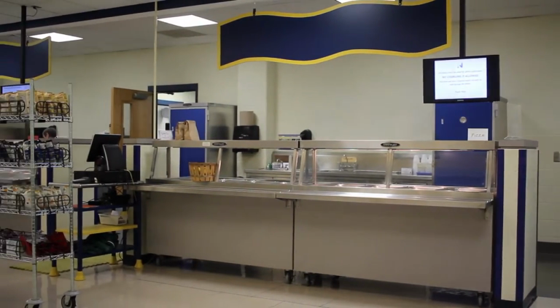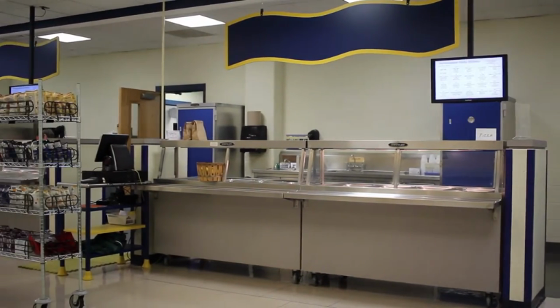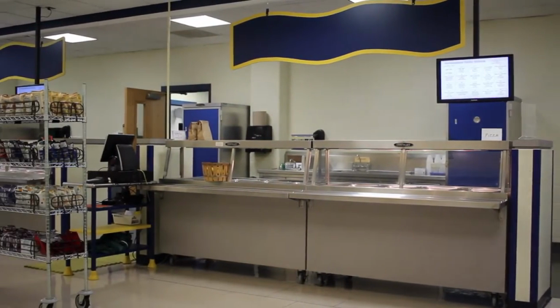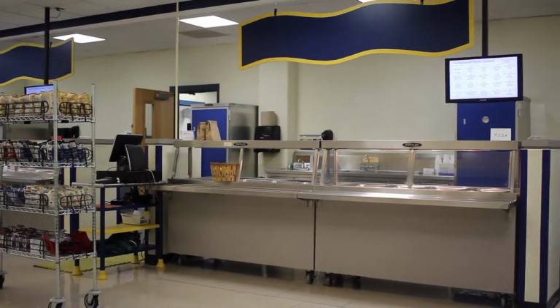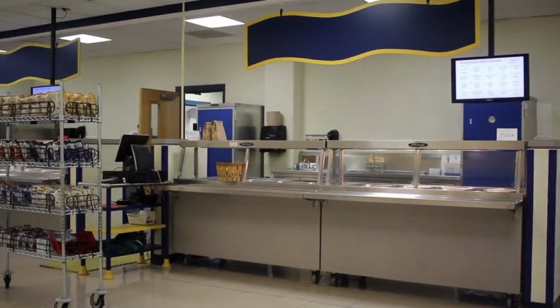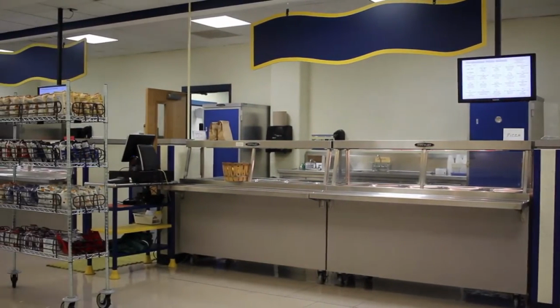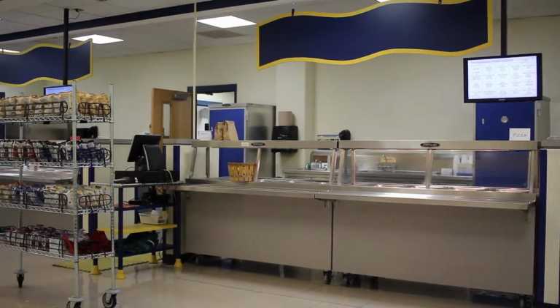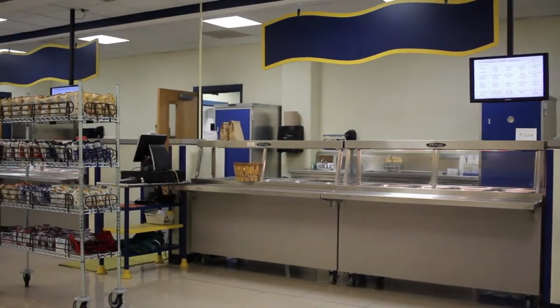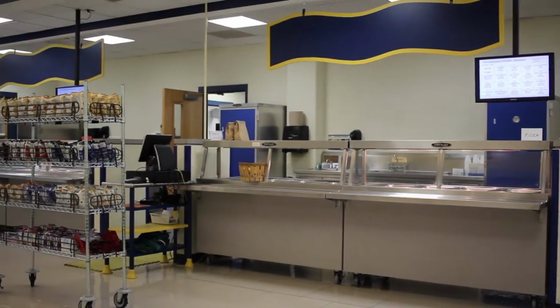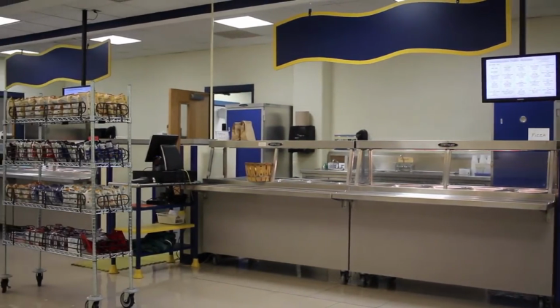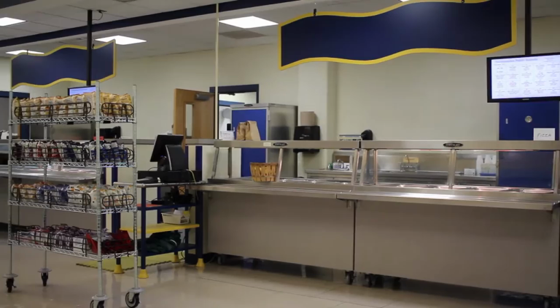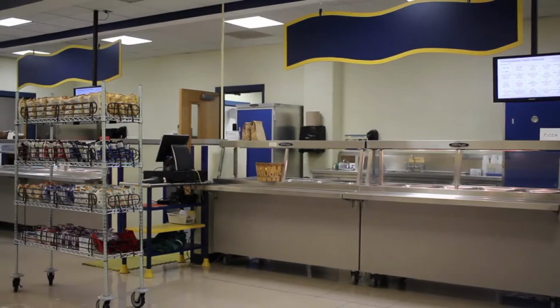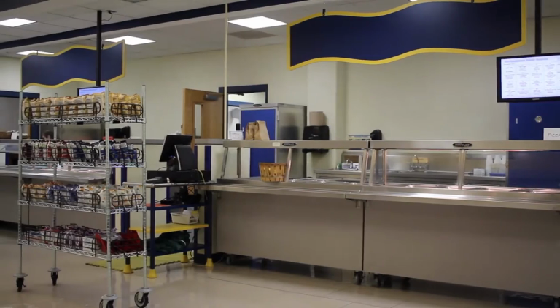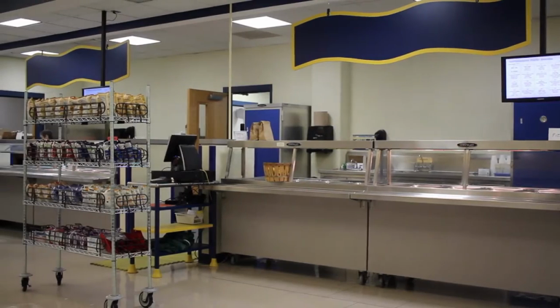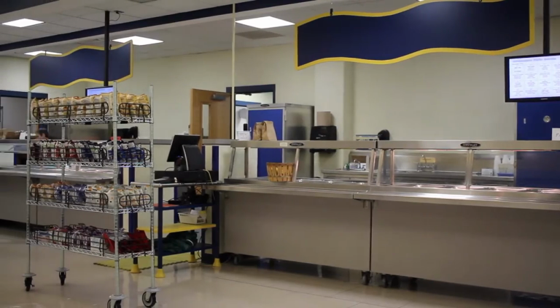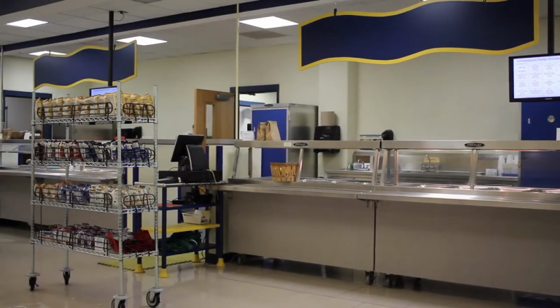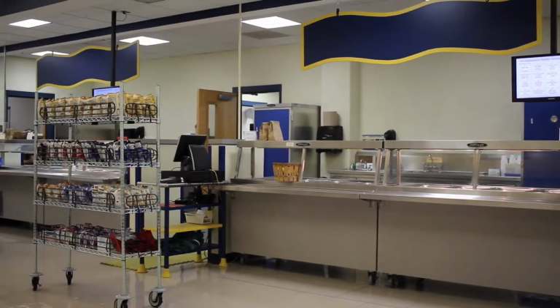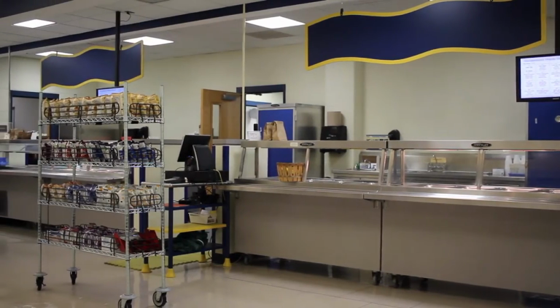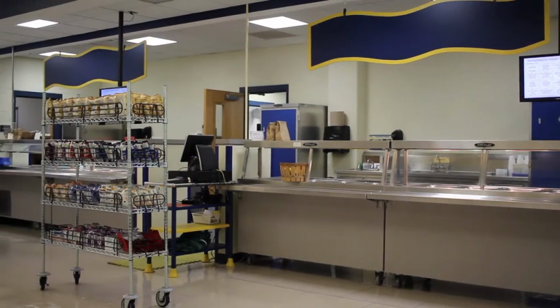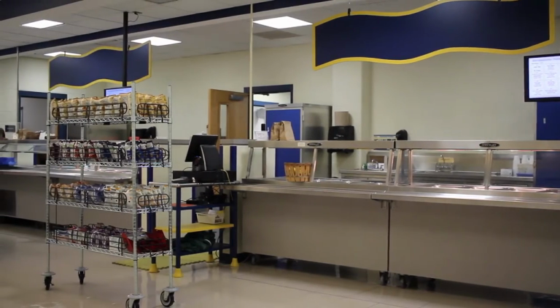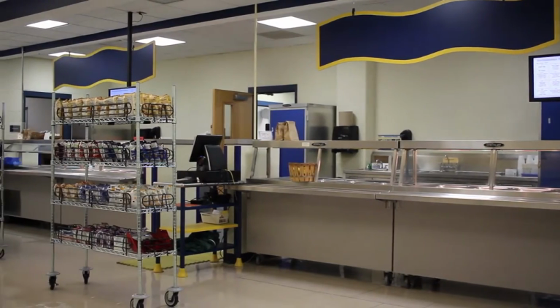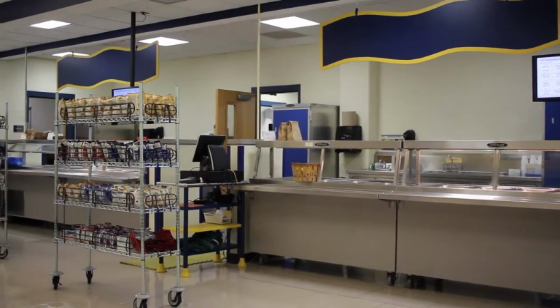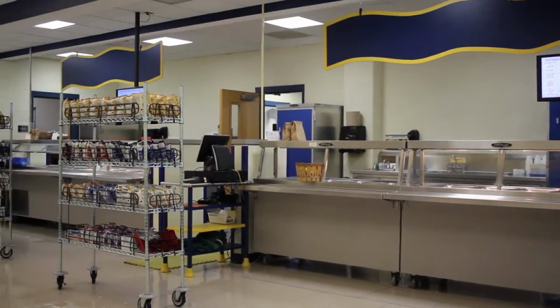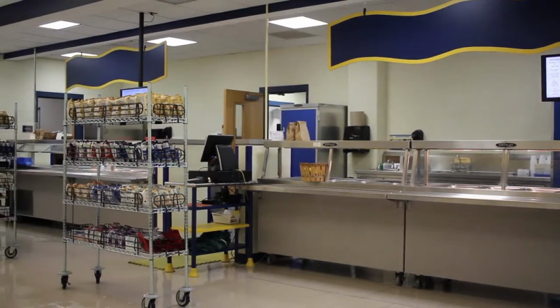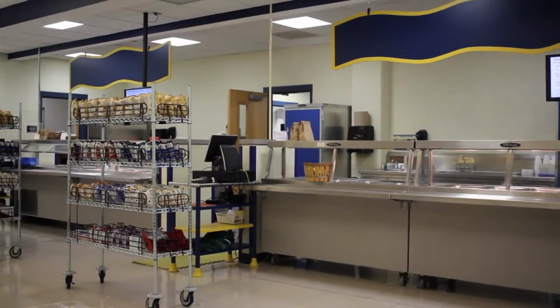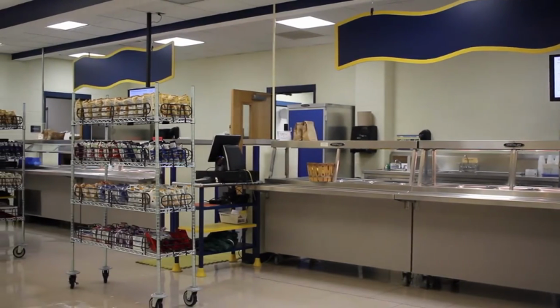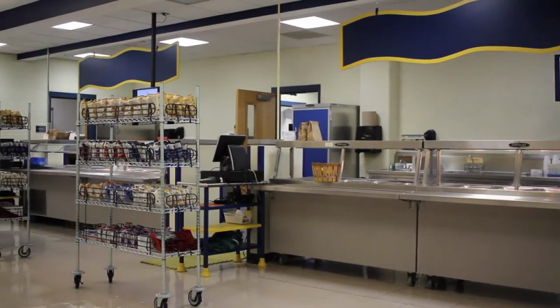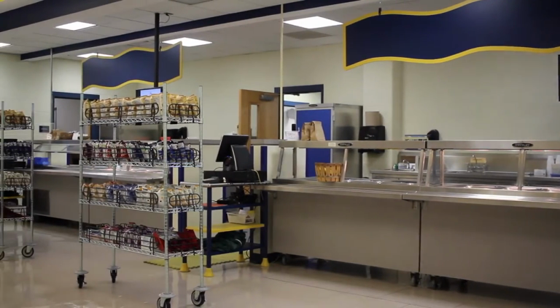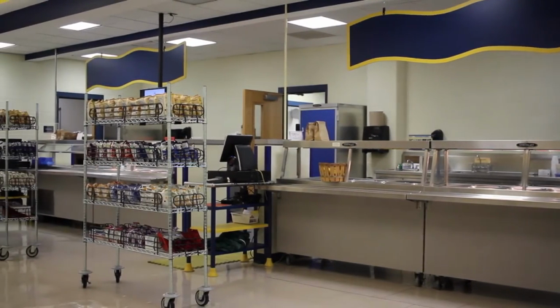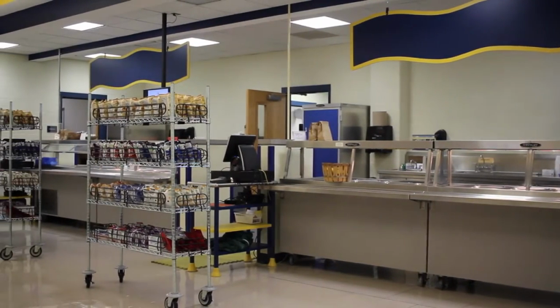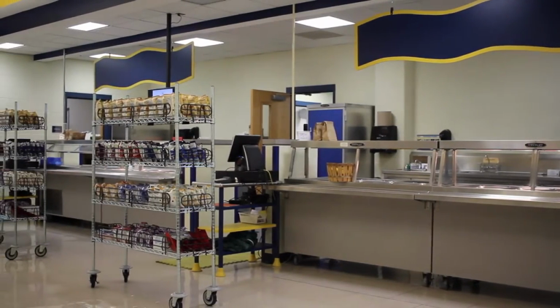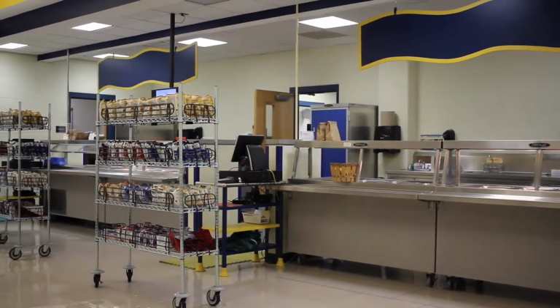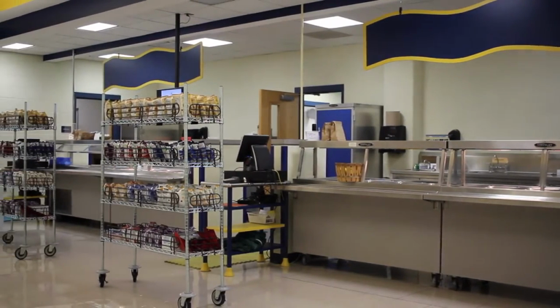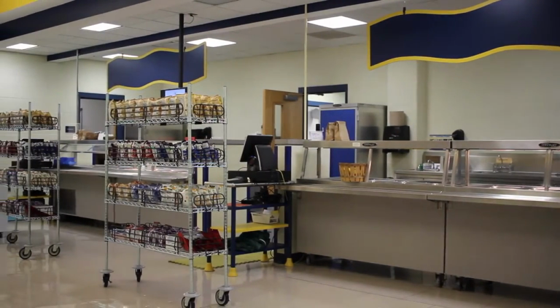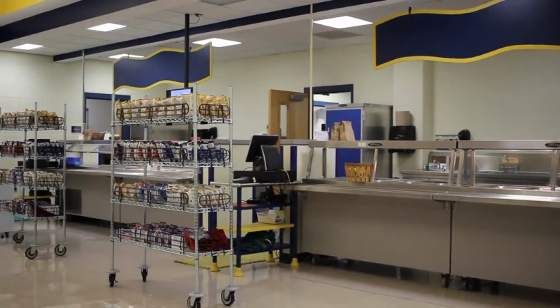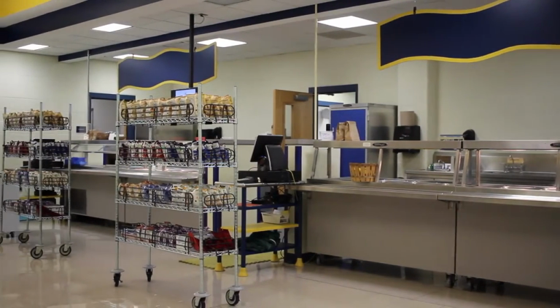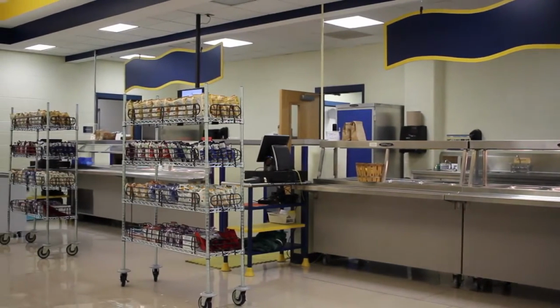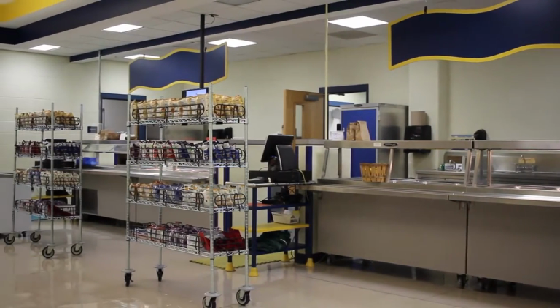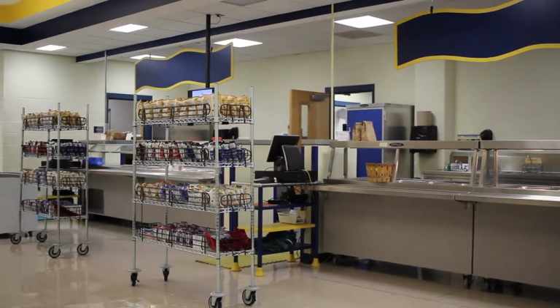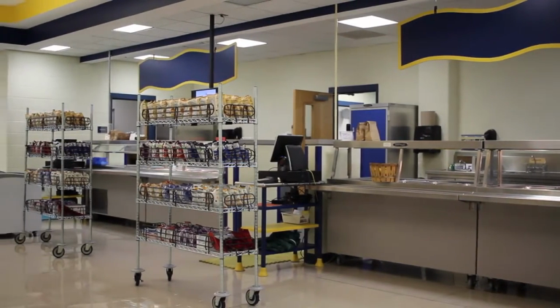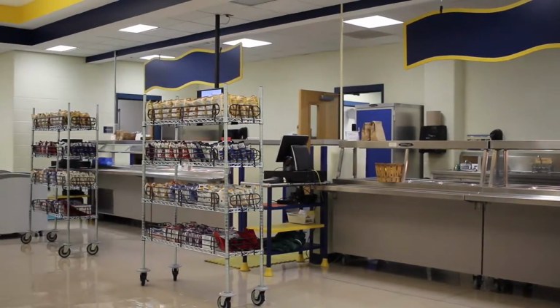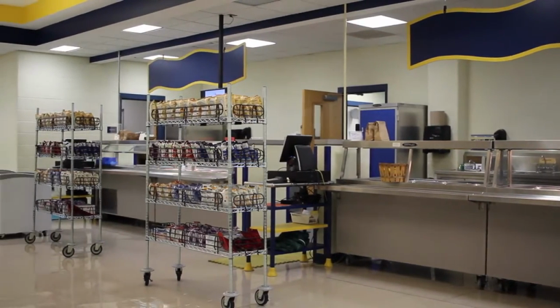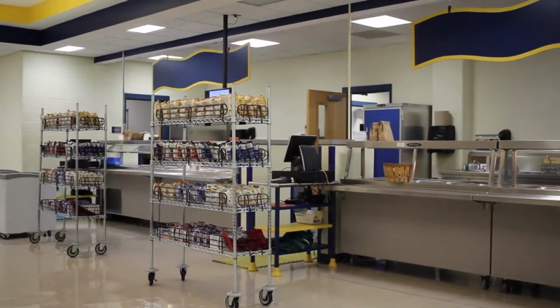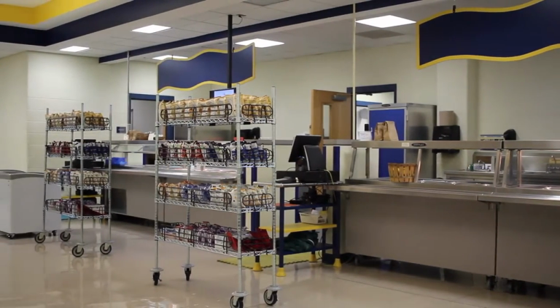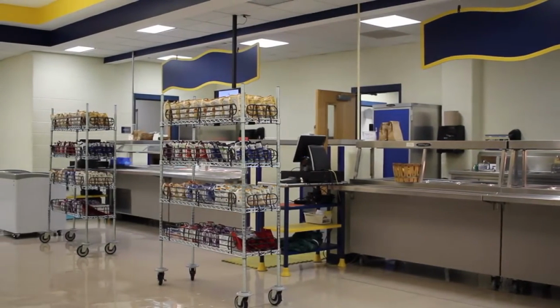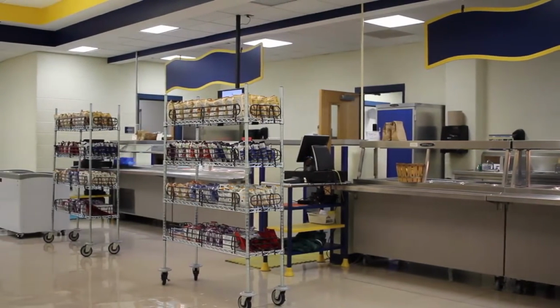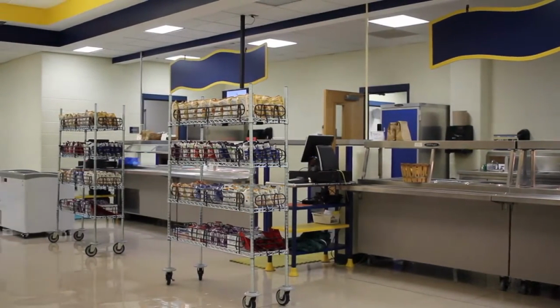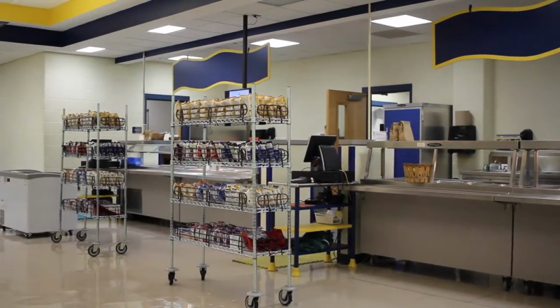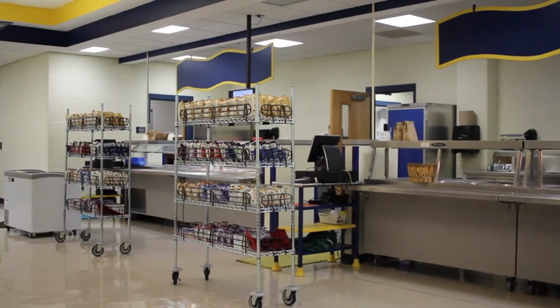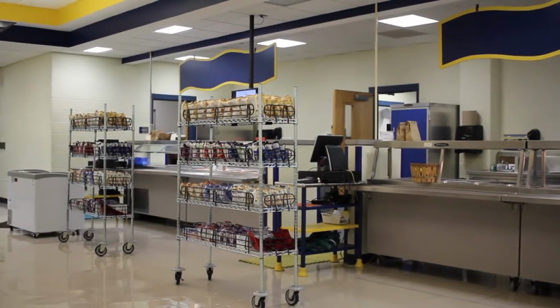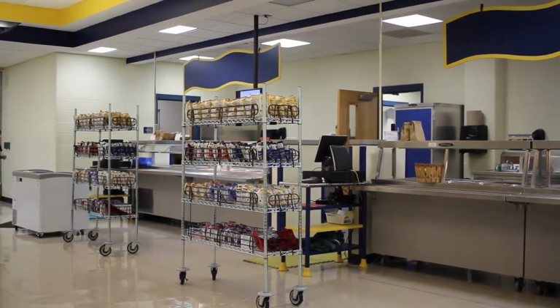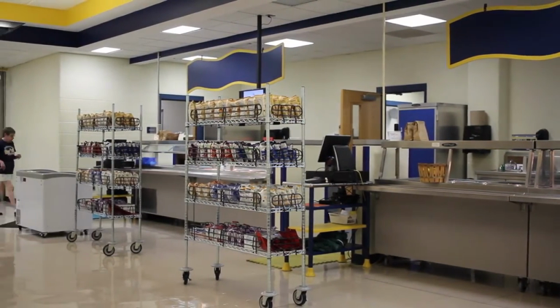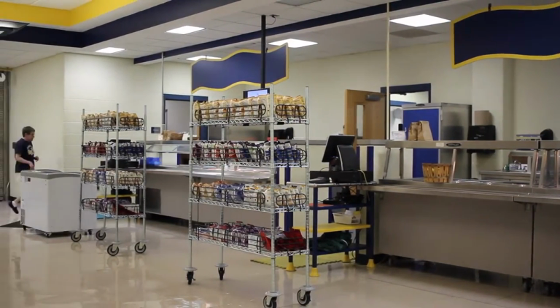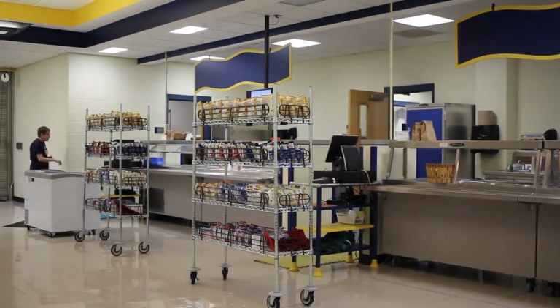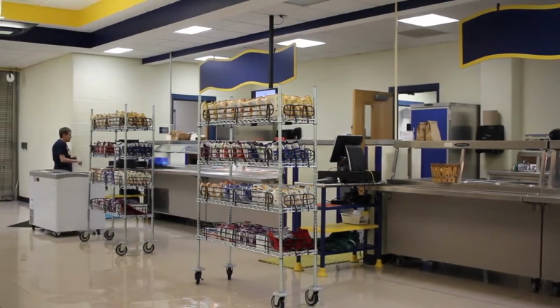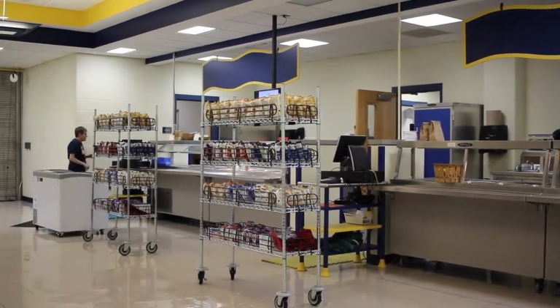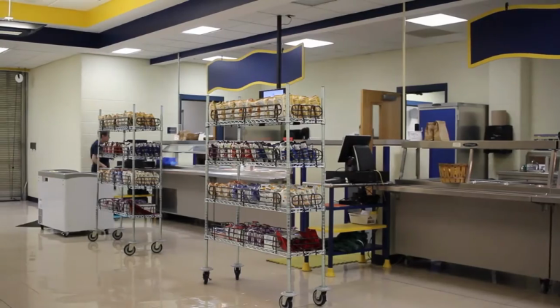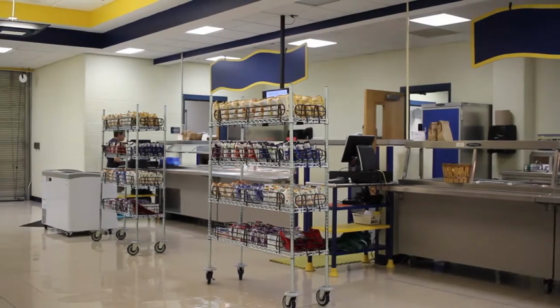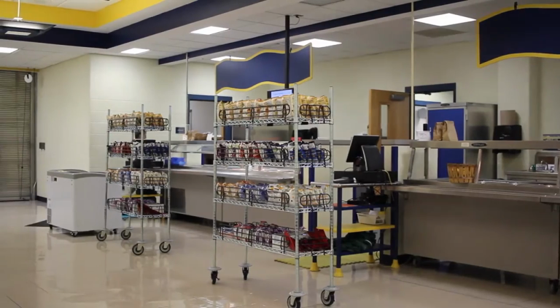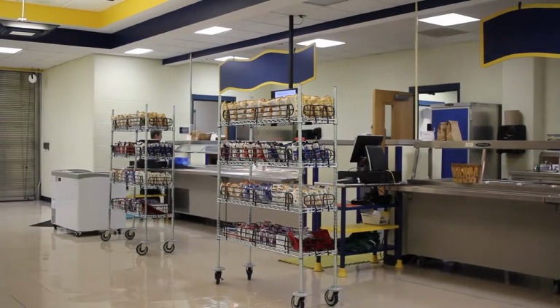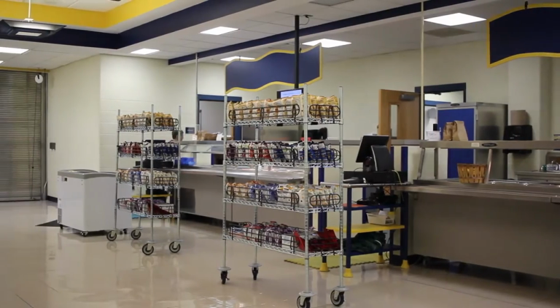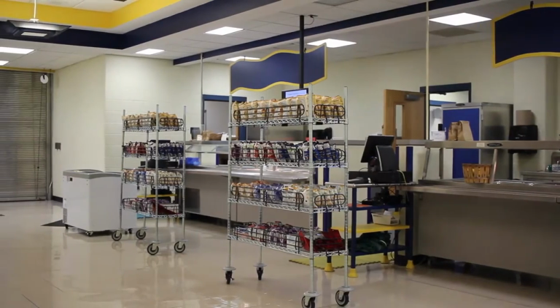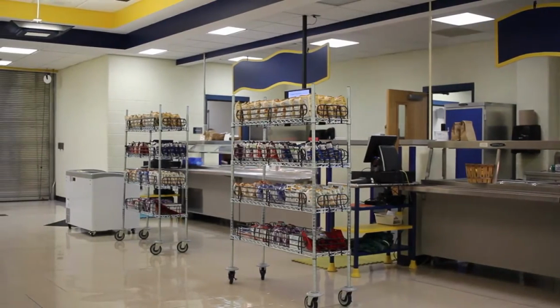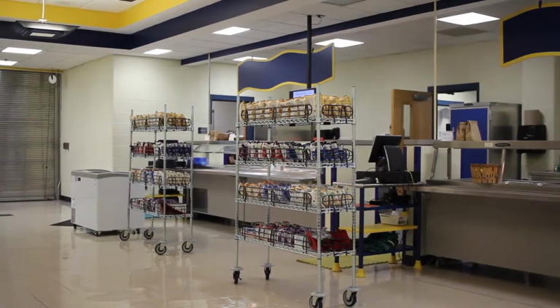With the new renovations going on right now, what we wanted to do is try to create some type of a college campus style feel within the high school.